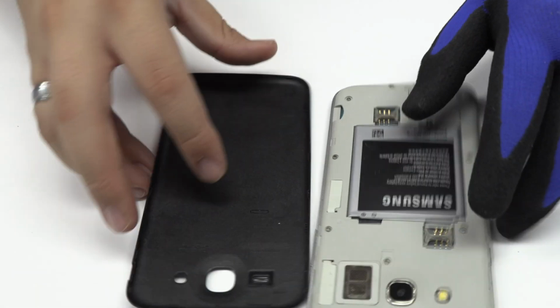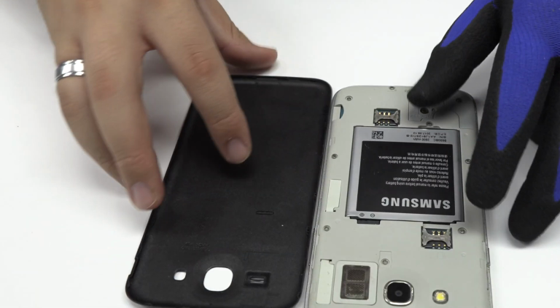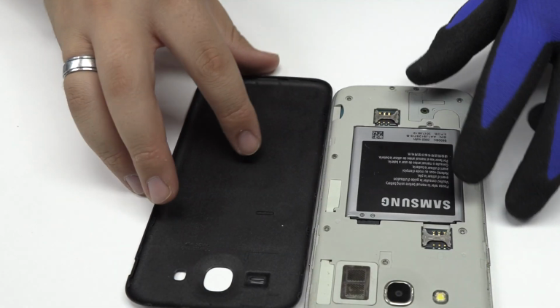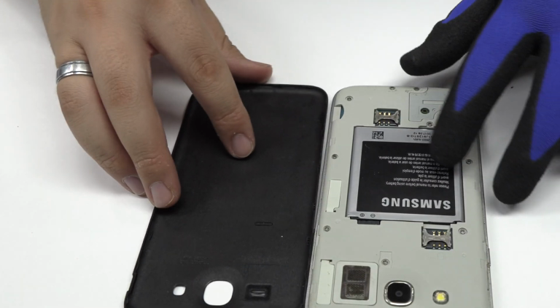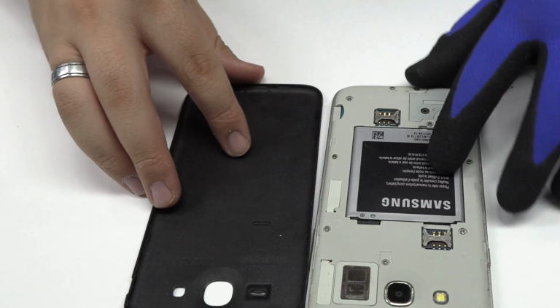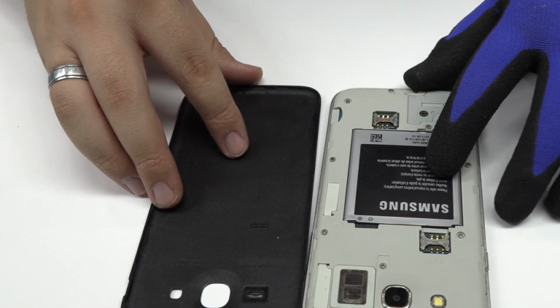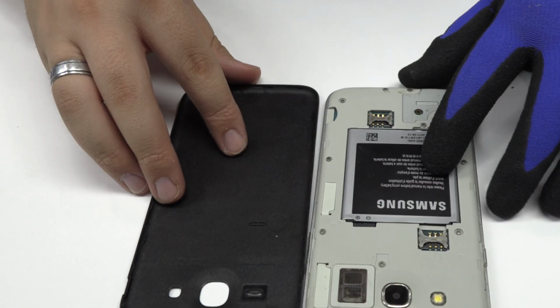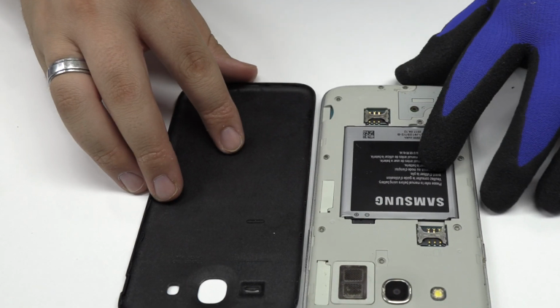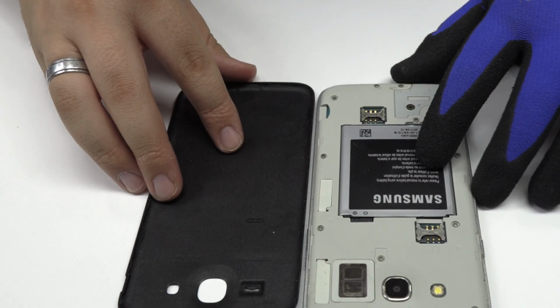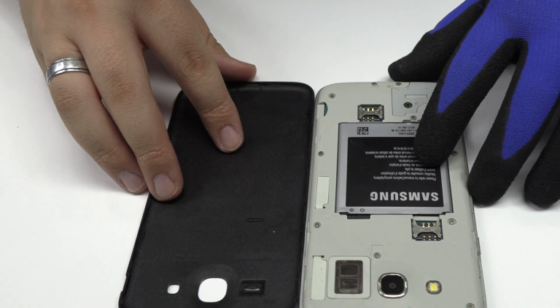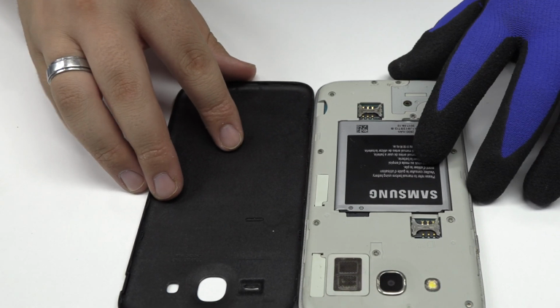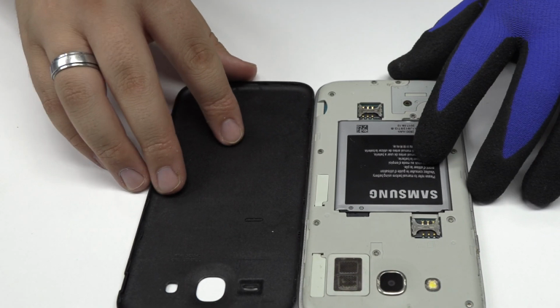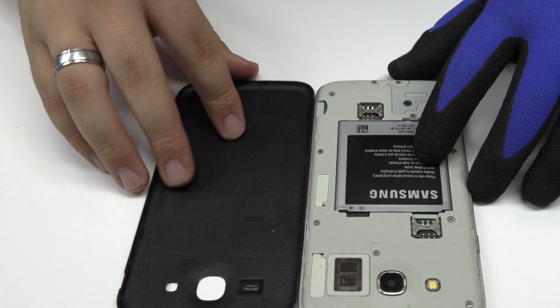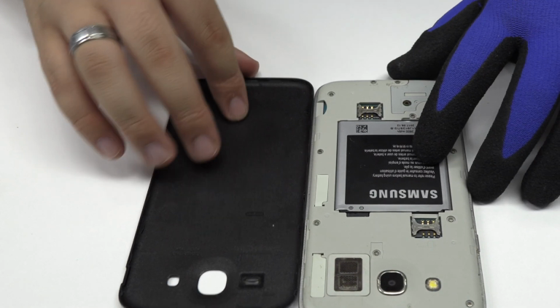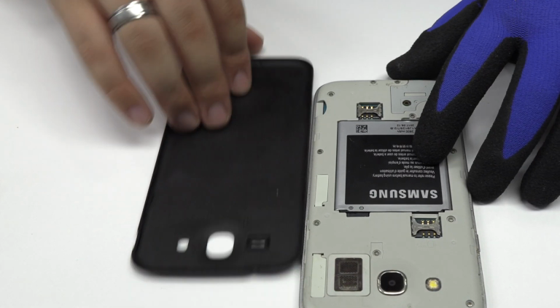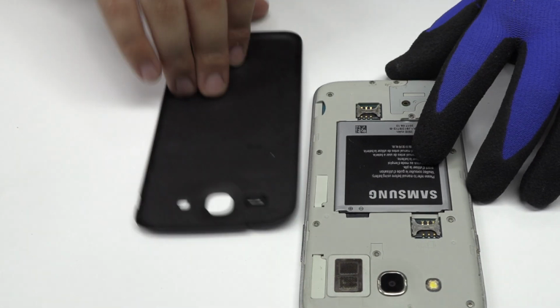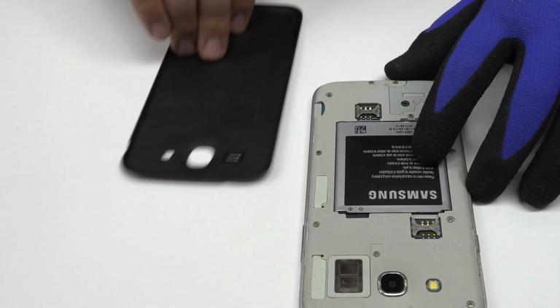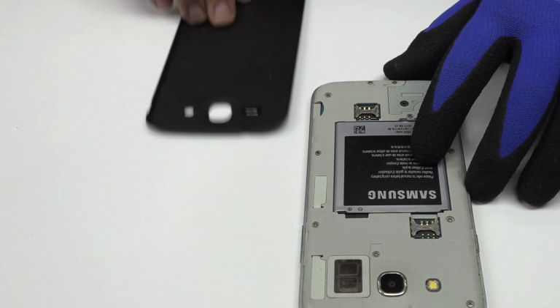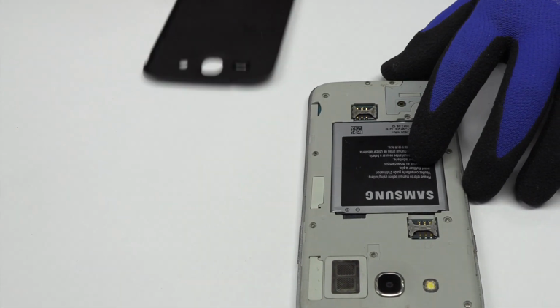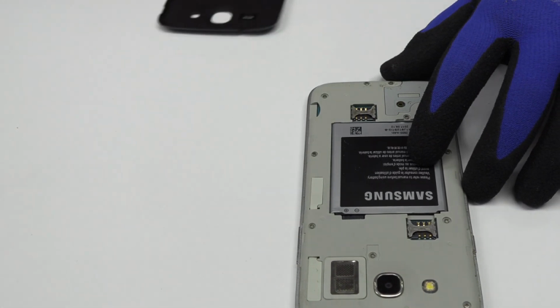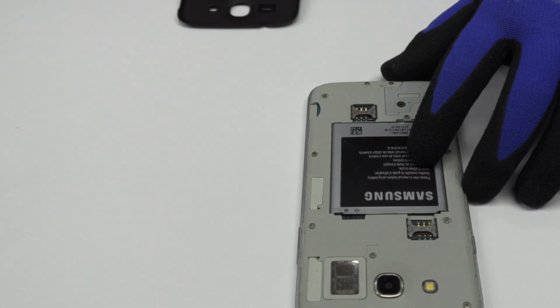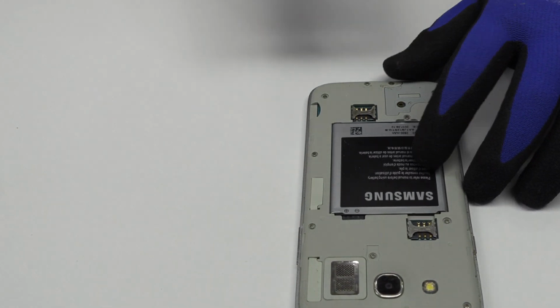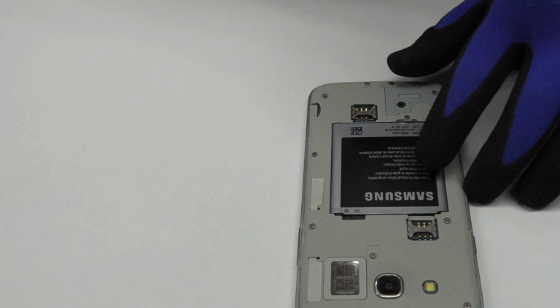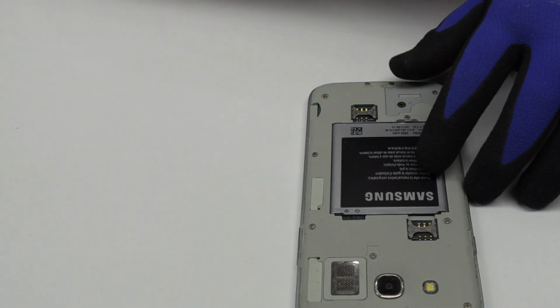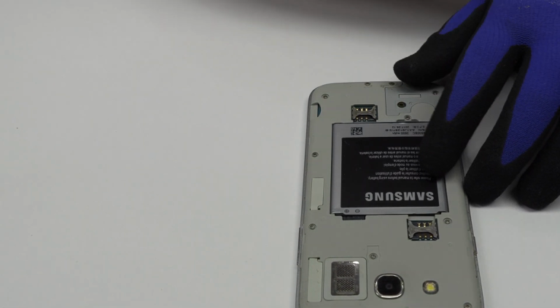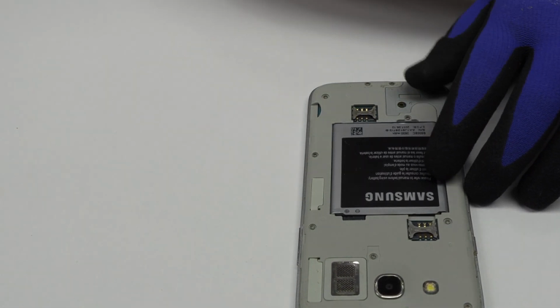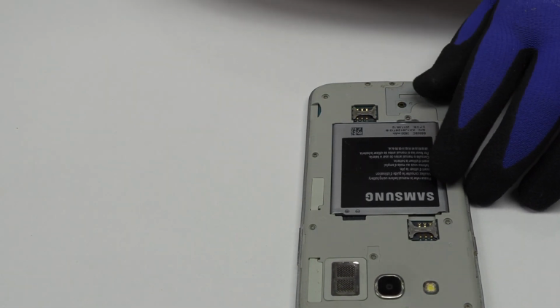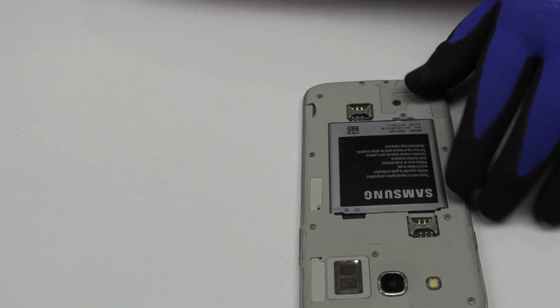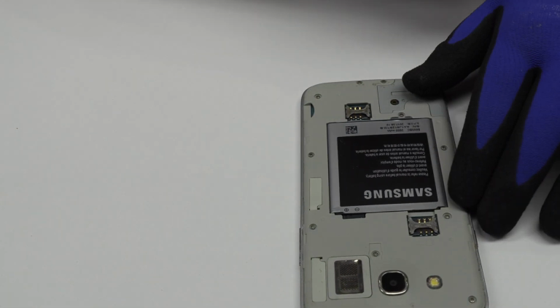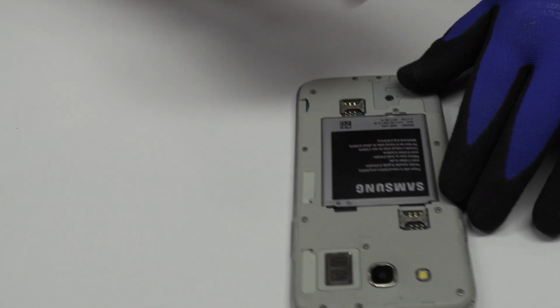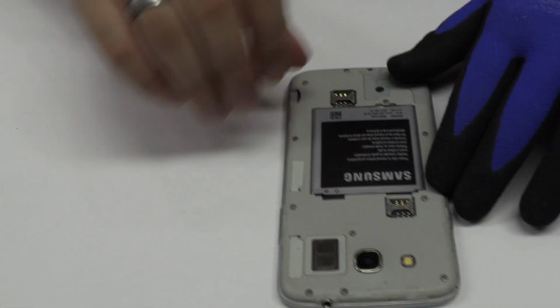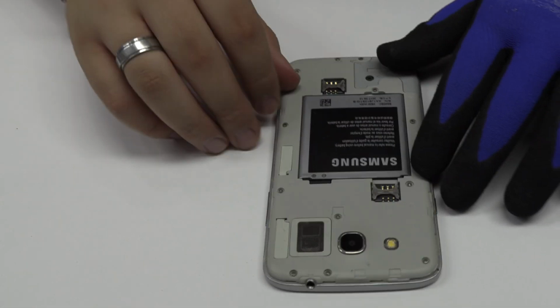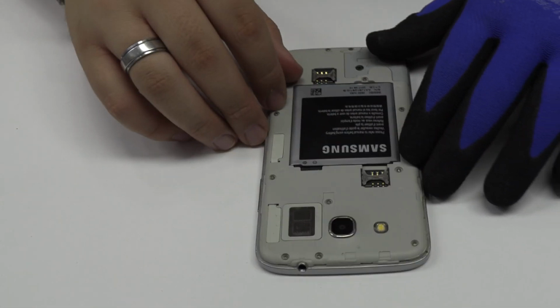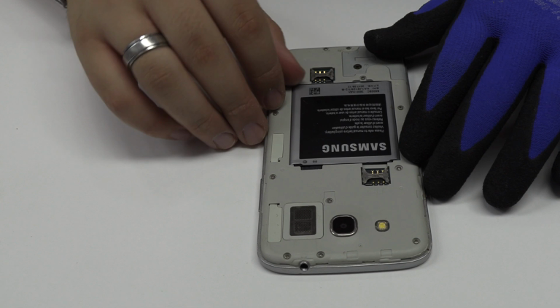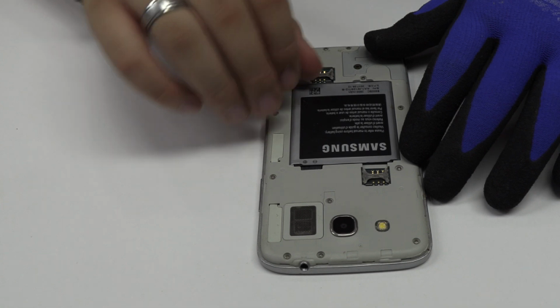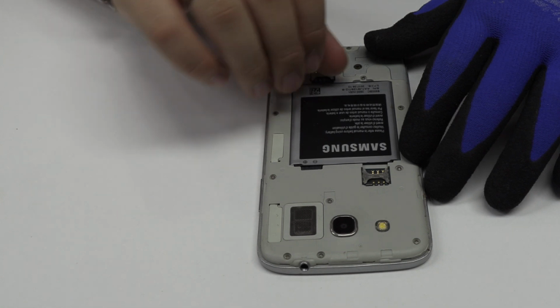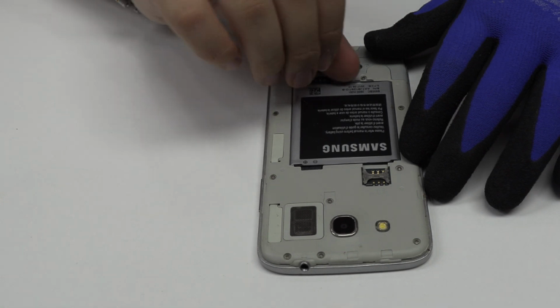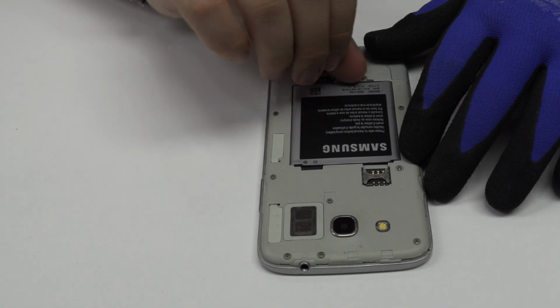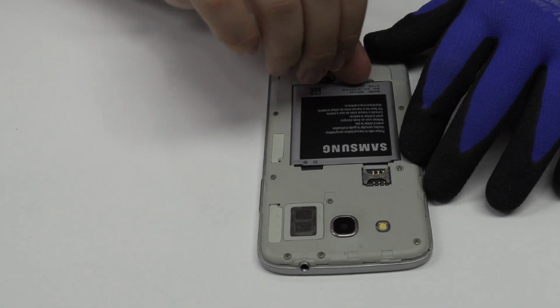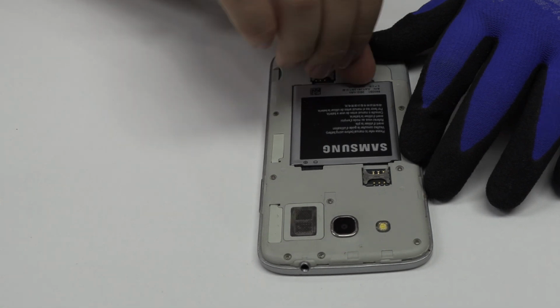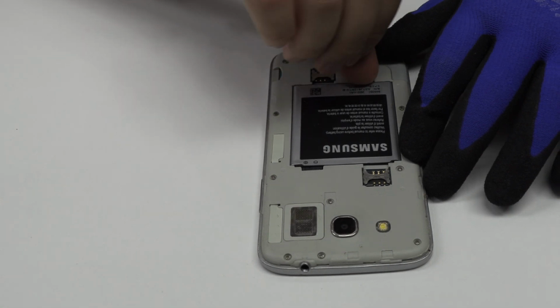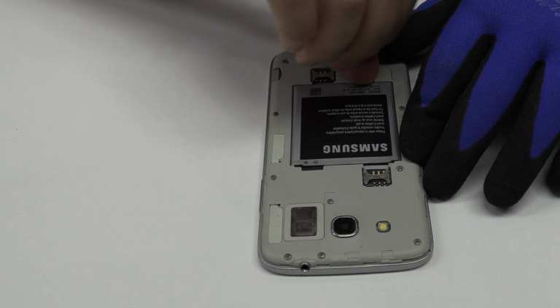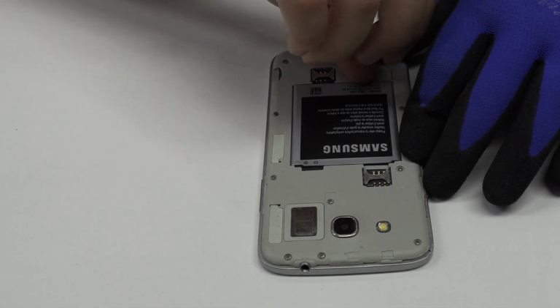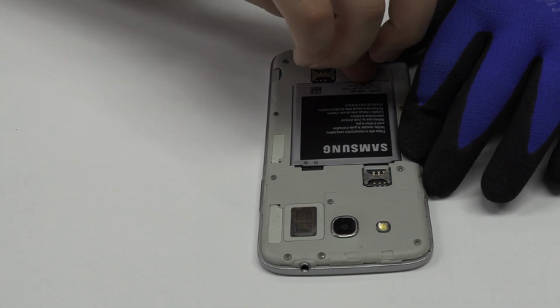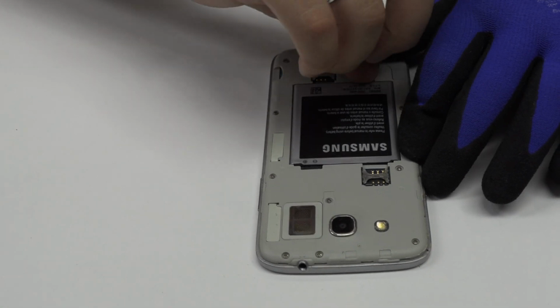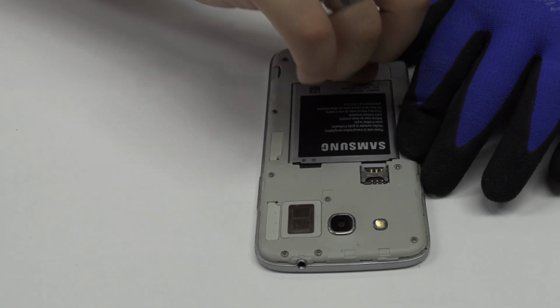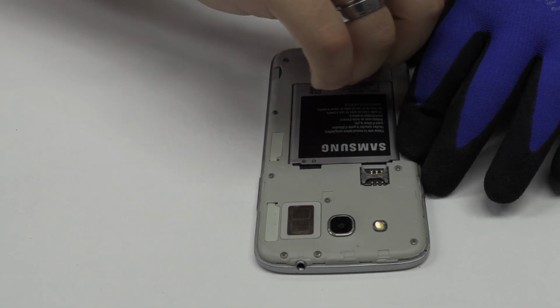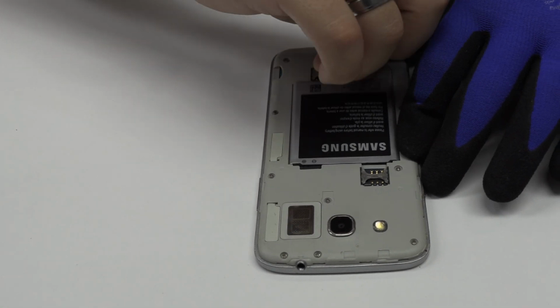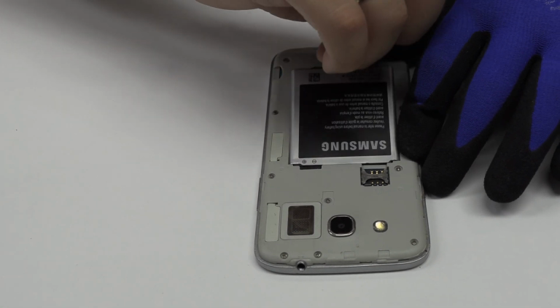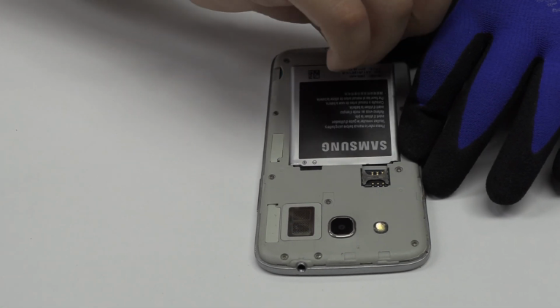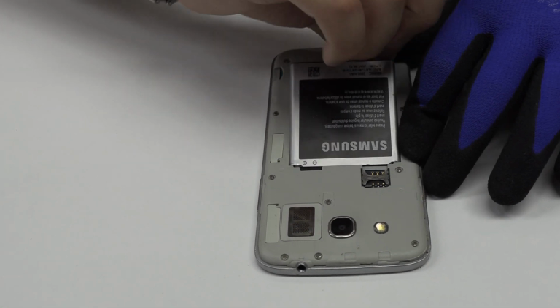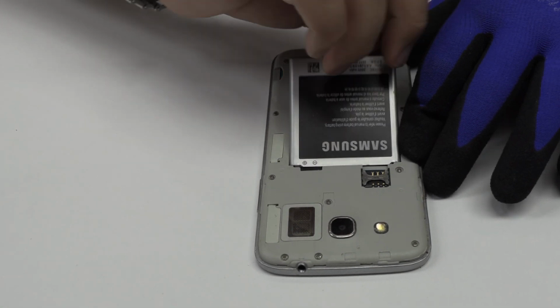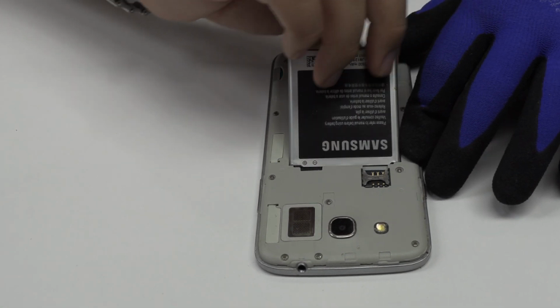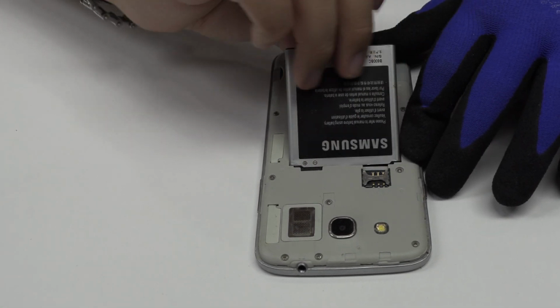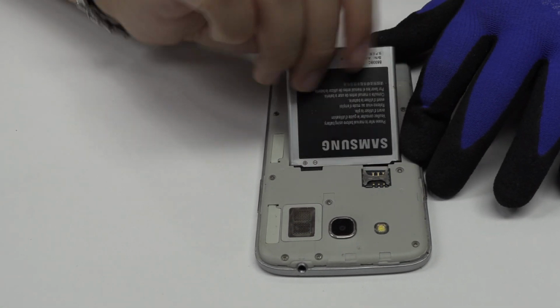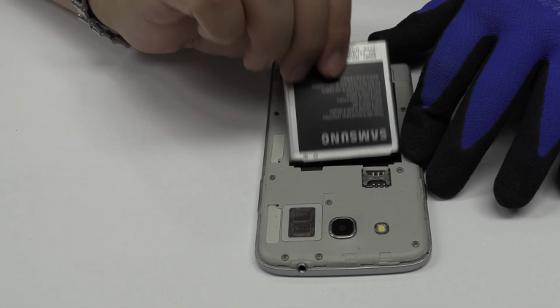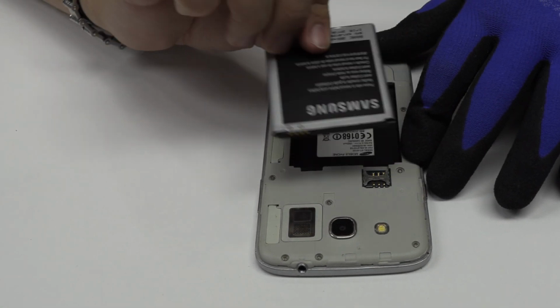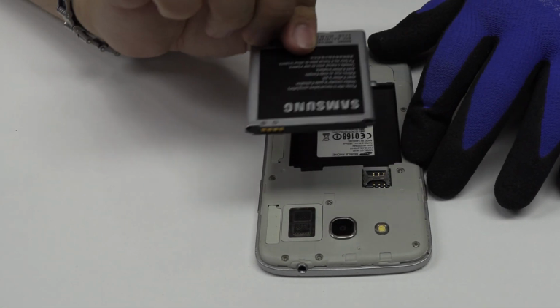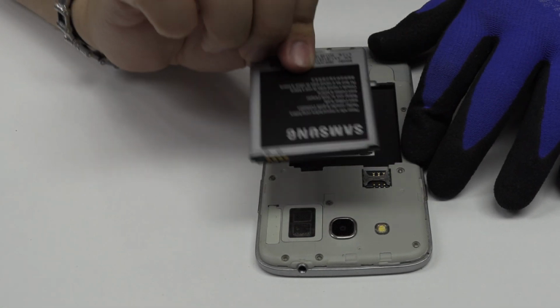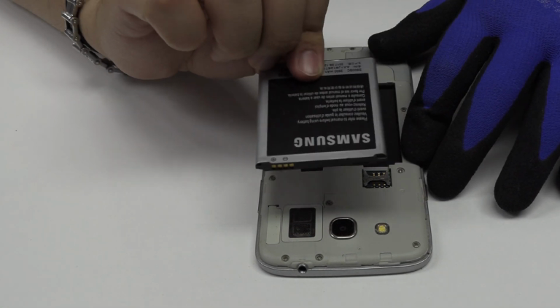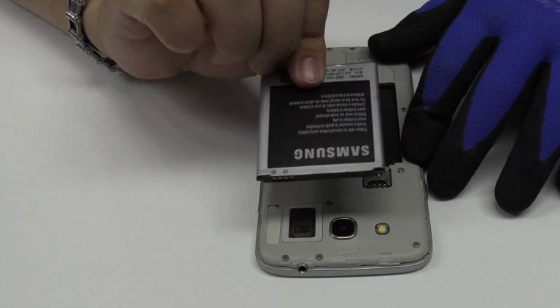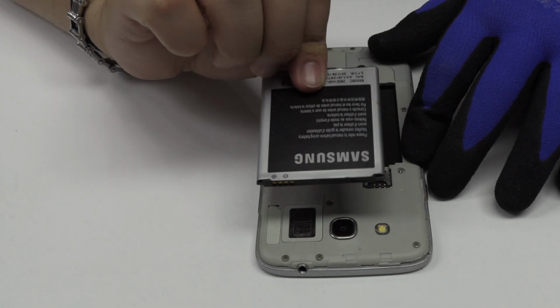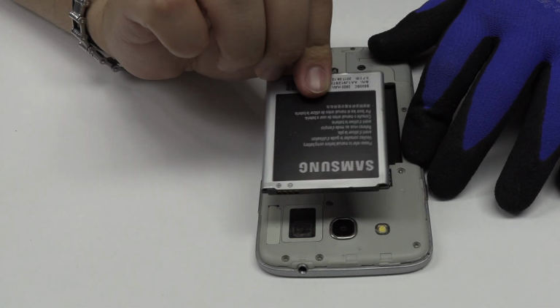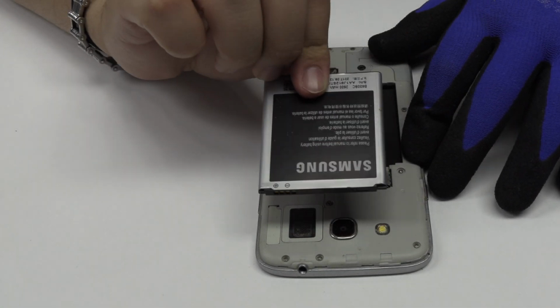We remove the back cover. We remove the battery.